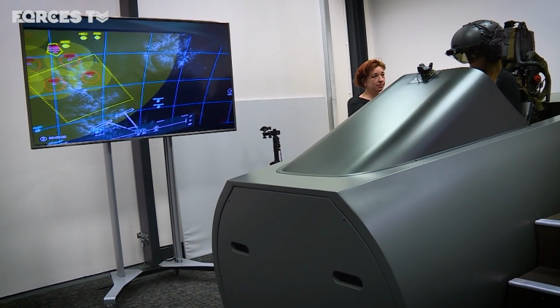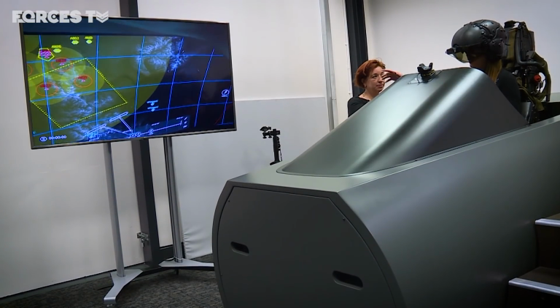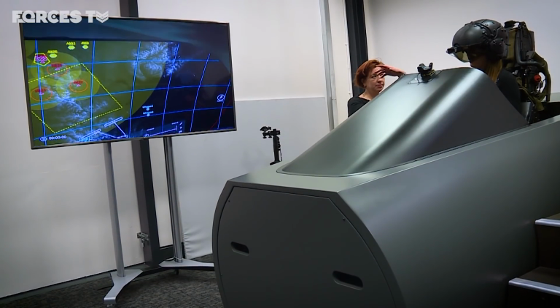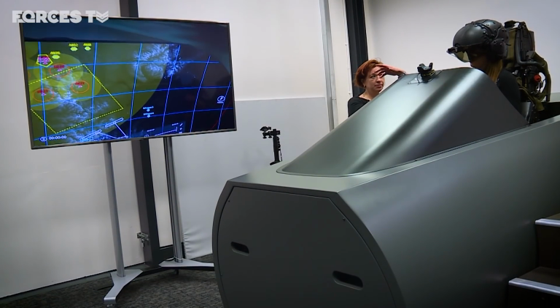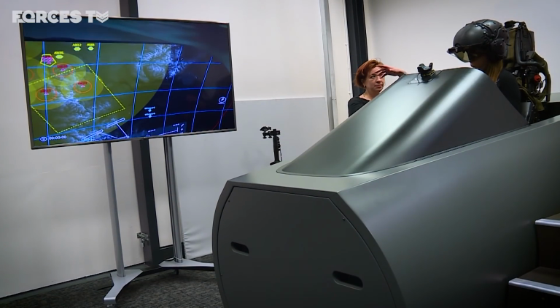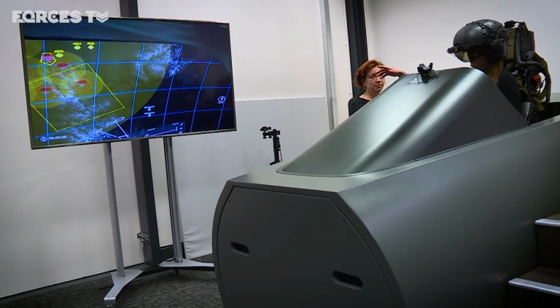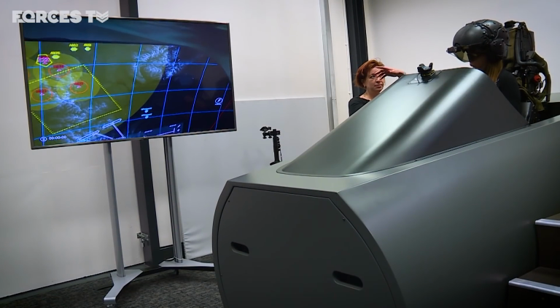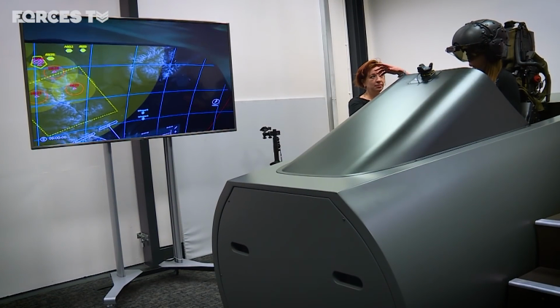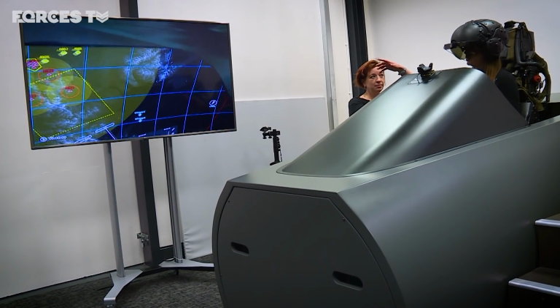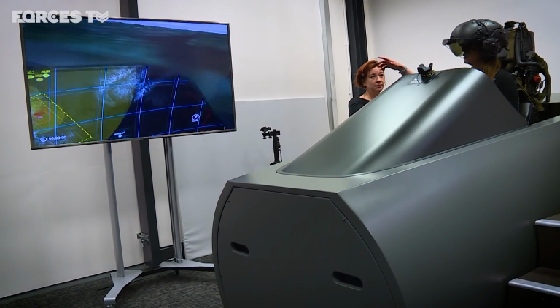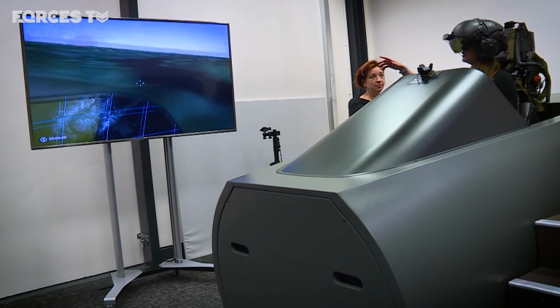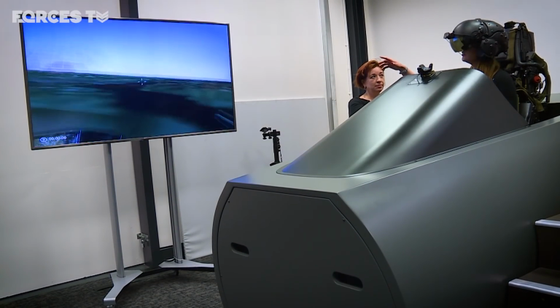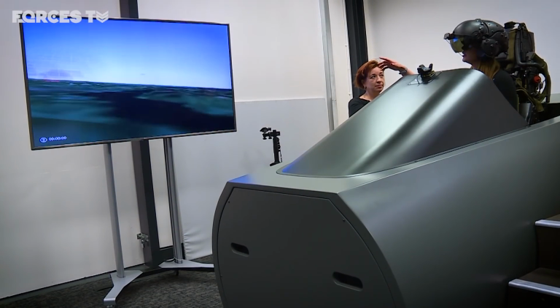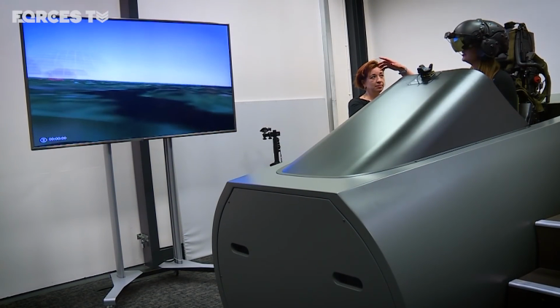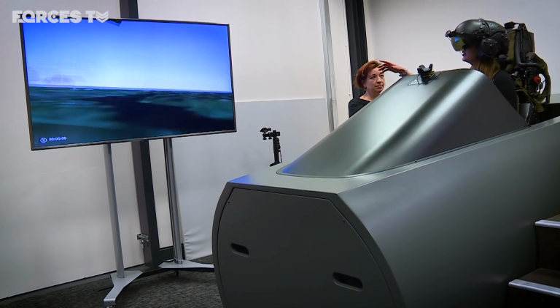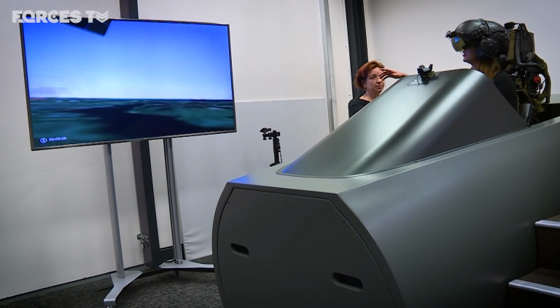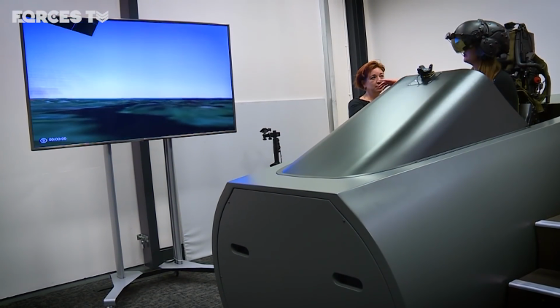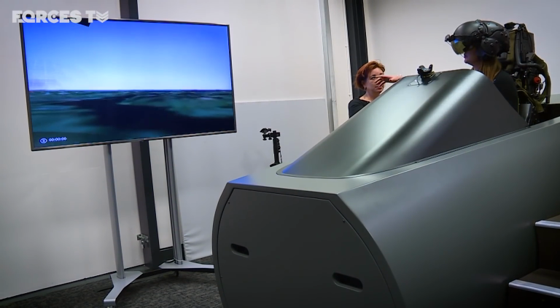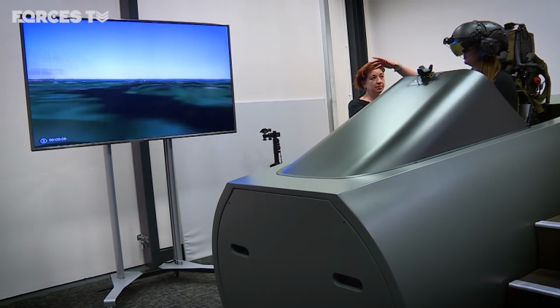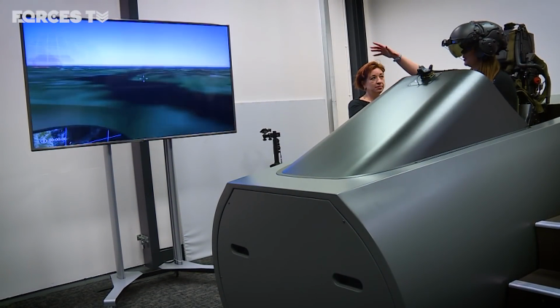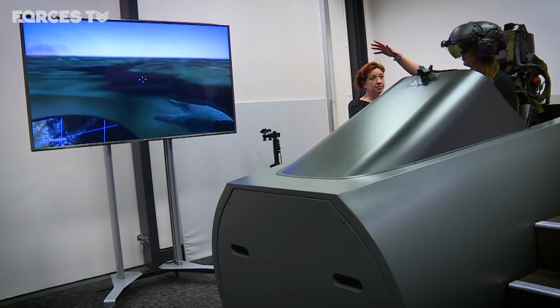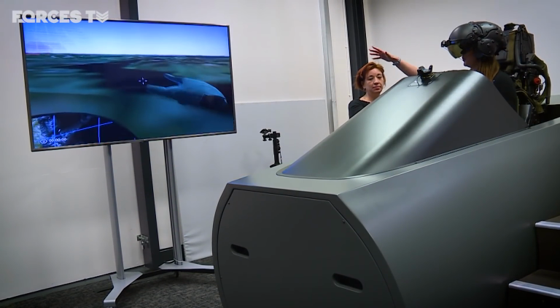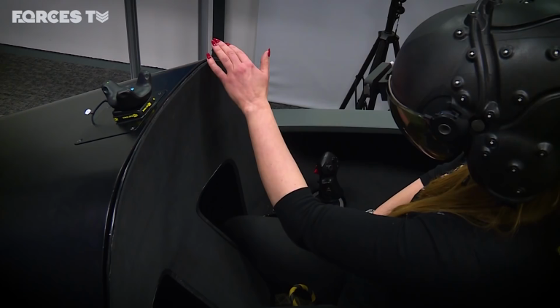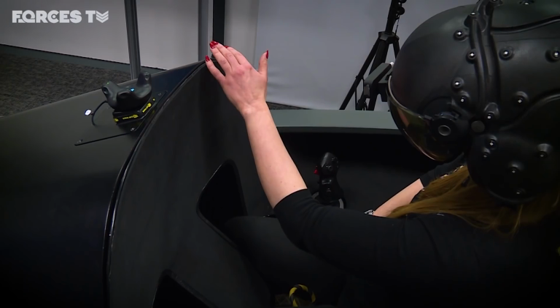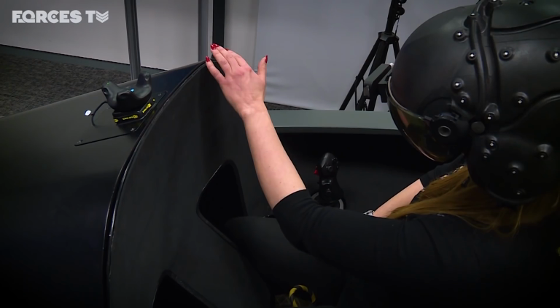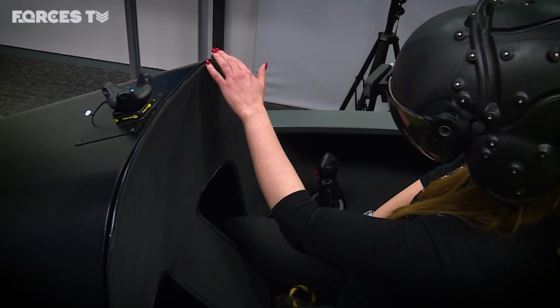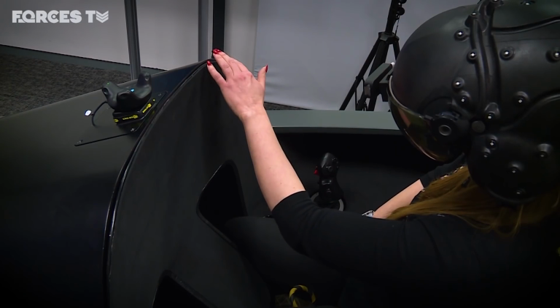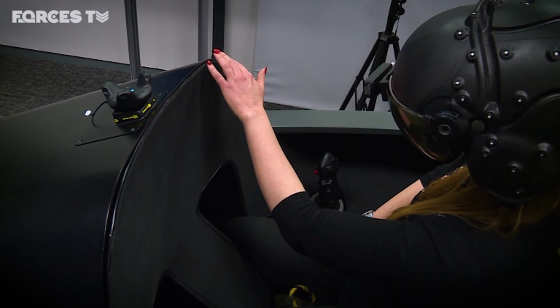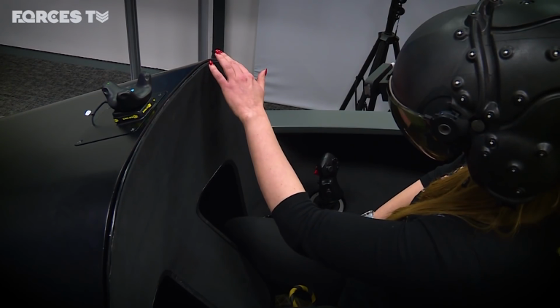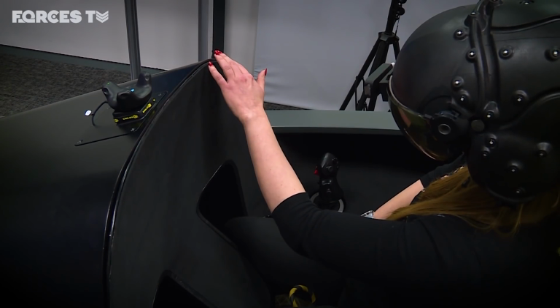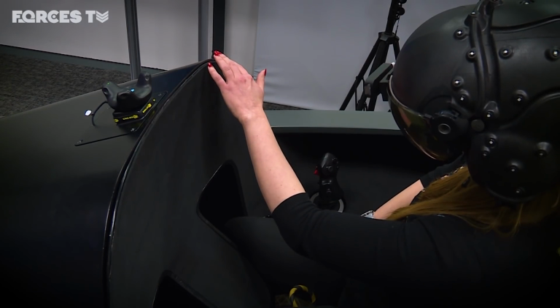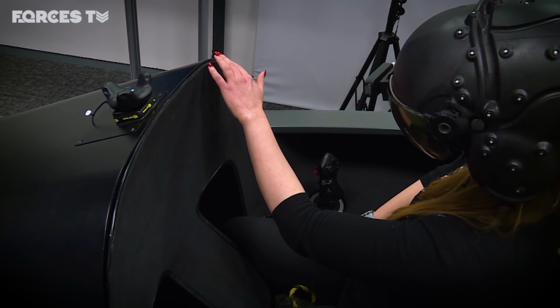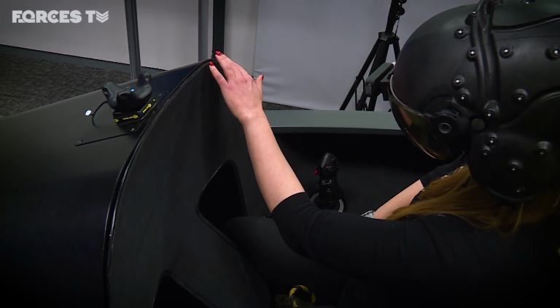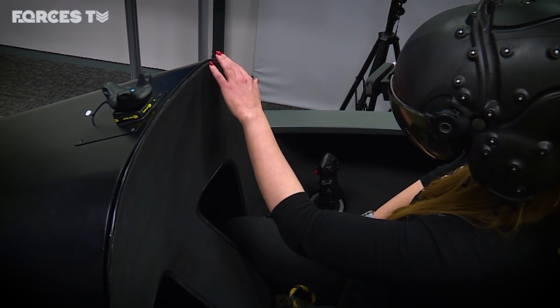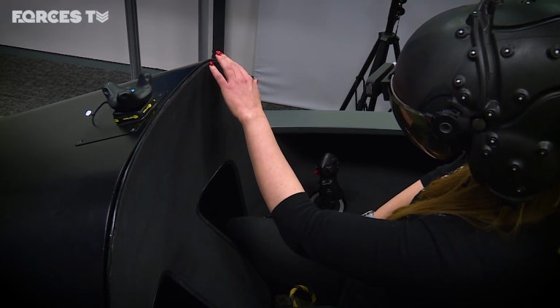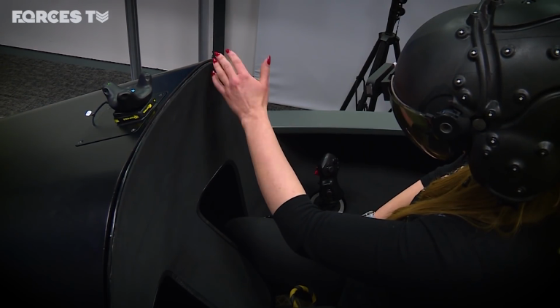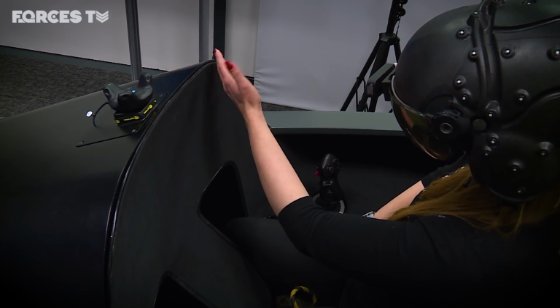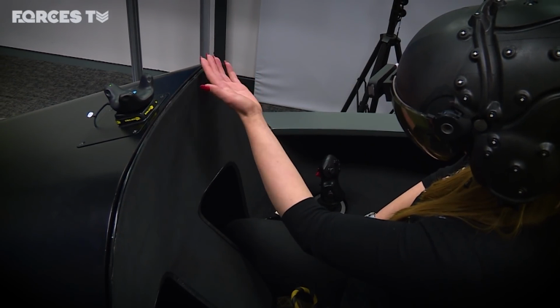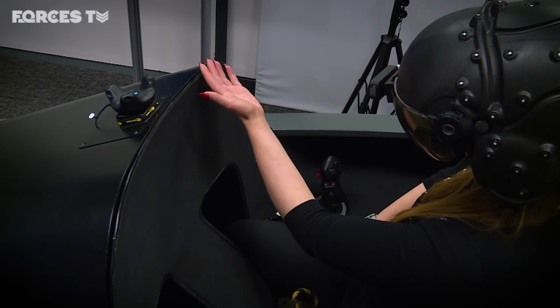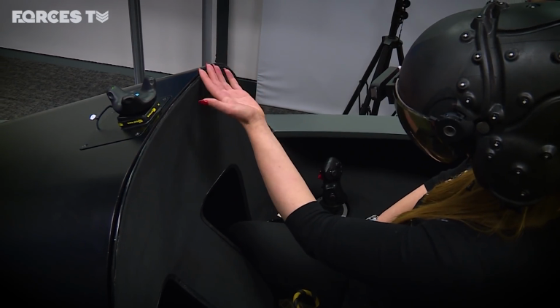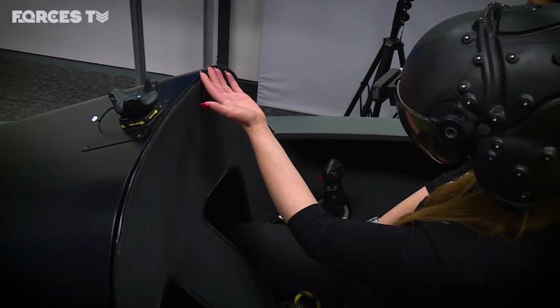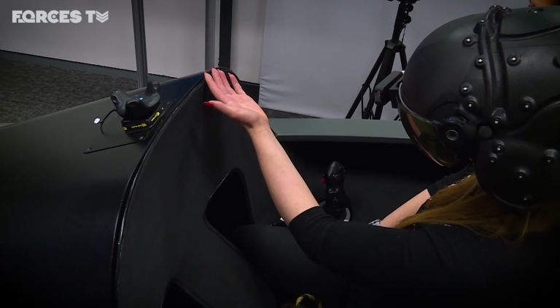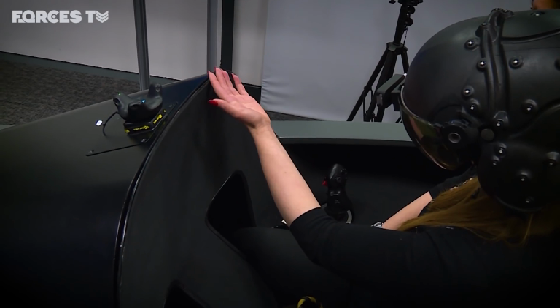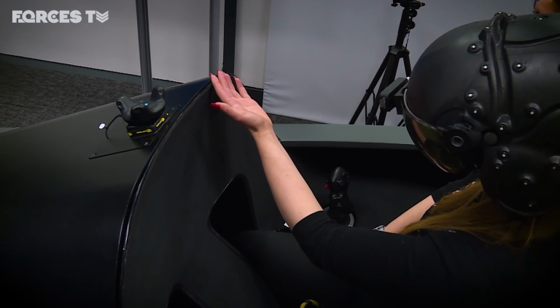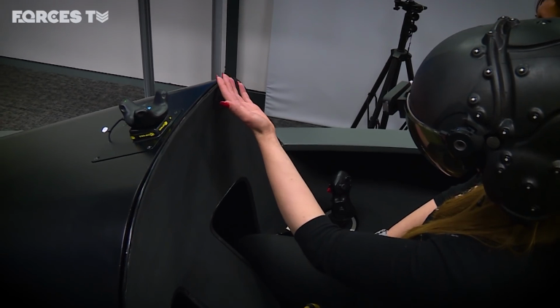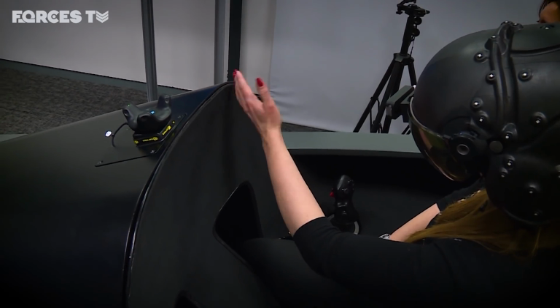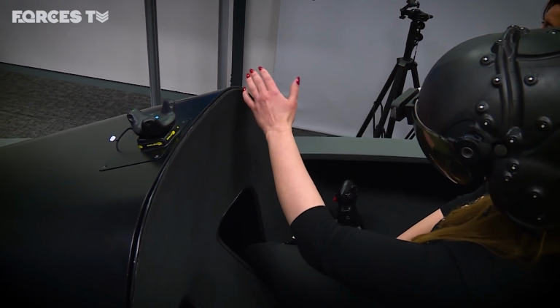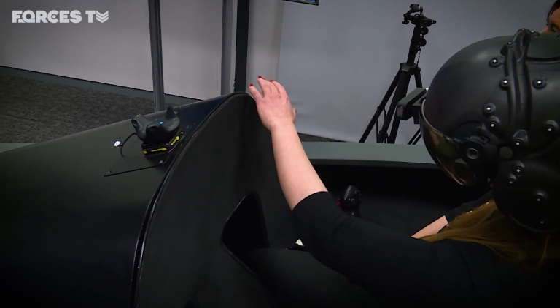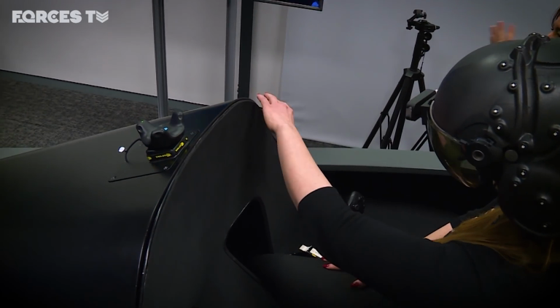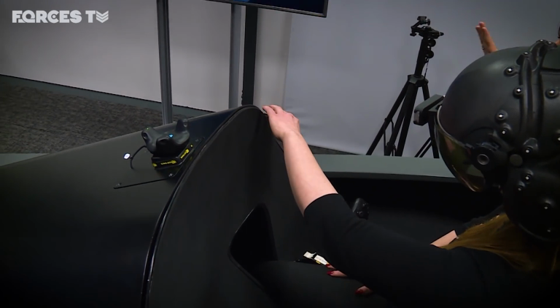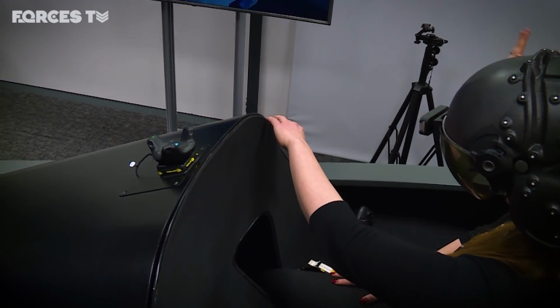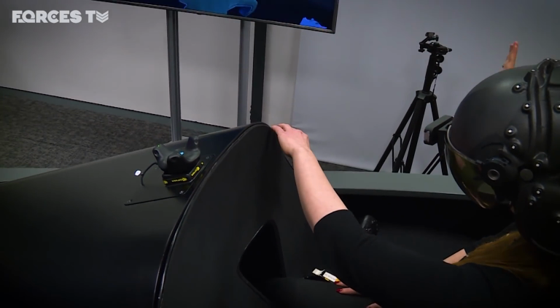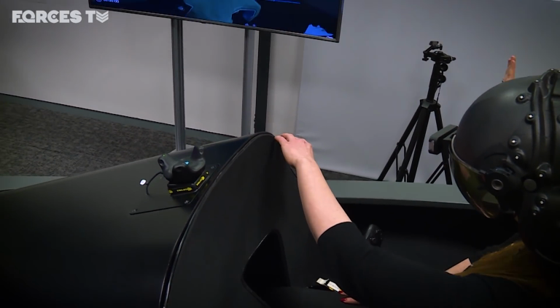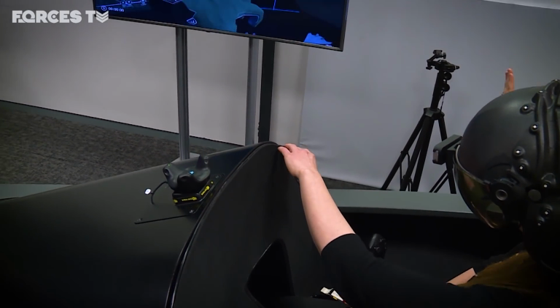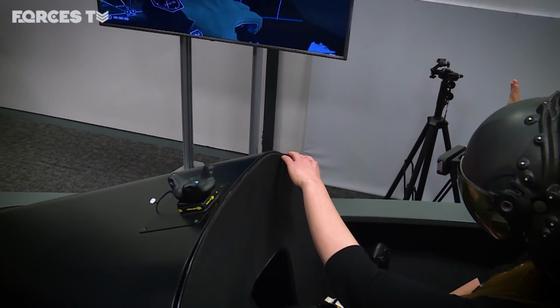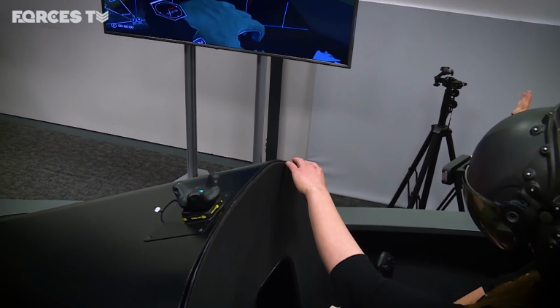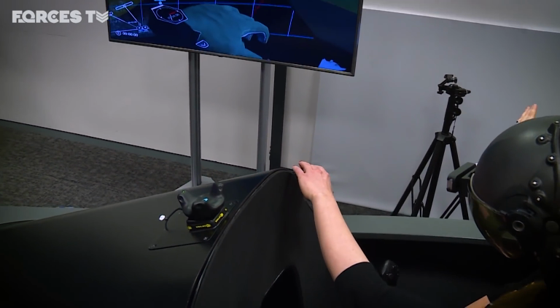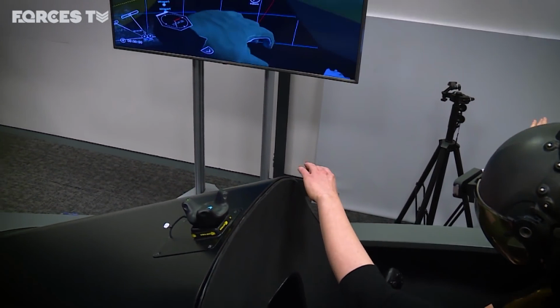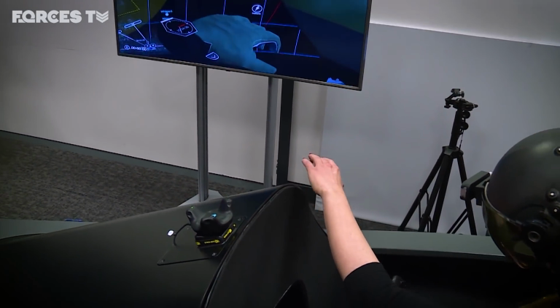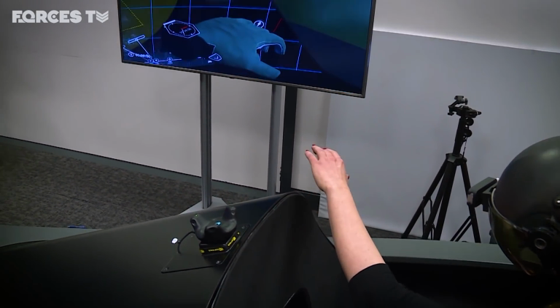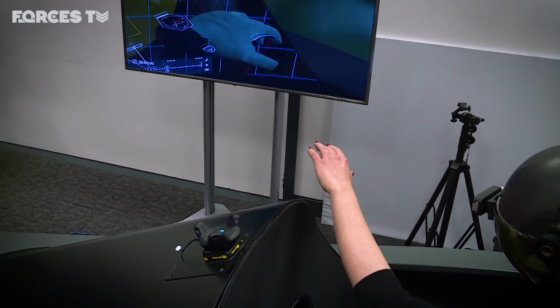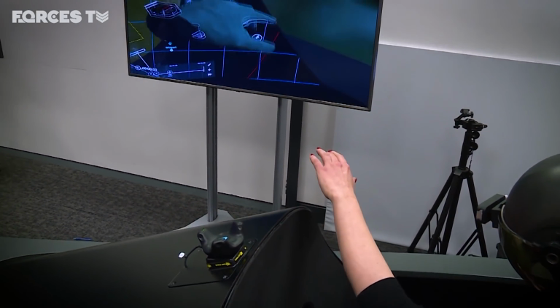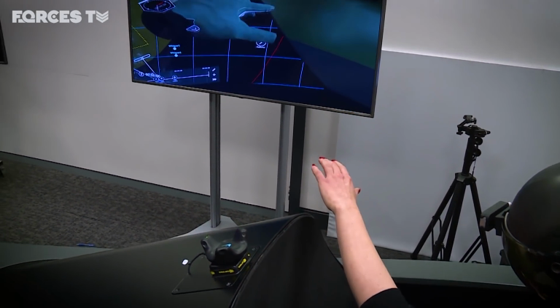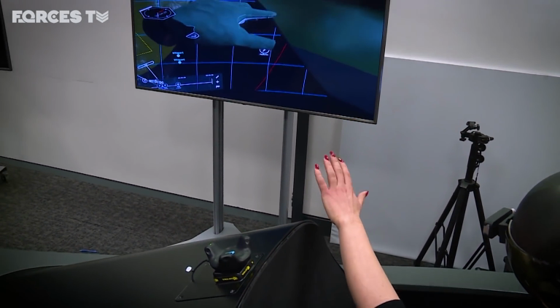I can actually, if I look up and put my hand there, my hand appears as well, so it does have that real virtual experience.